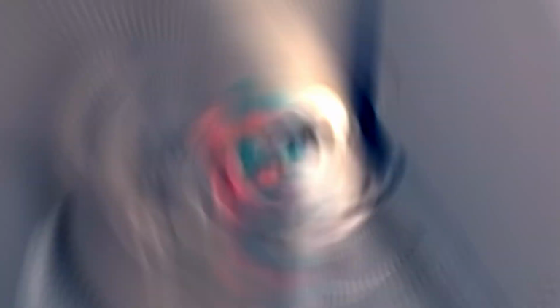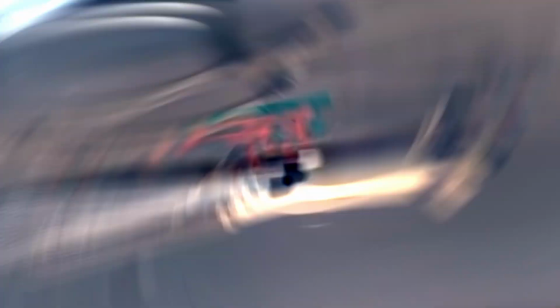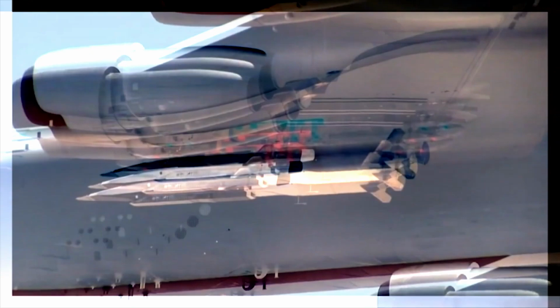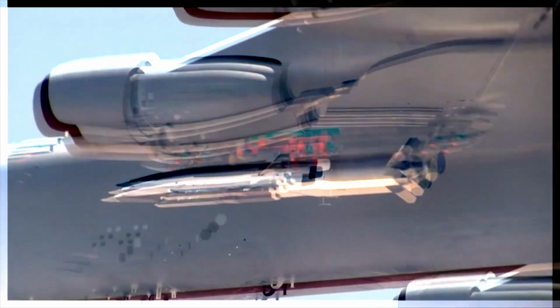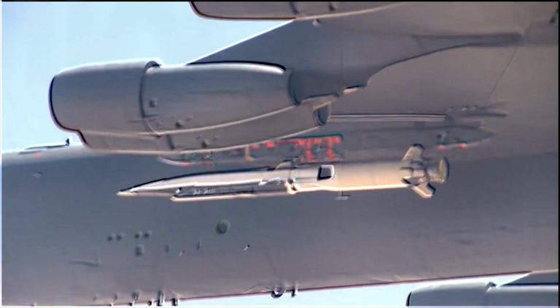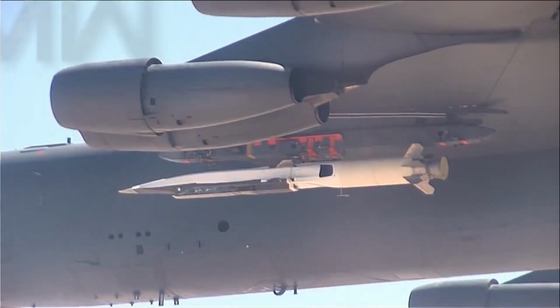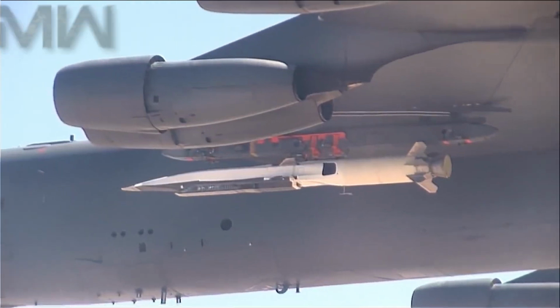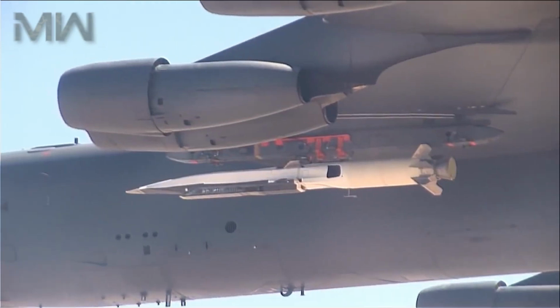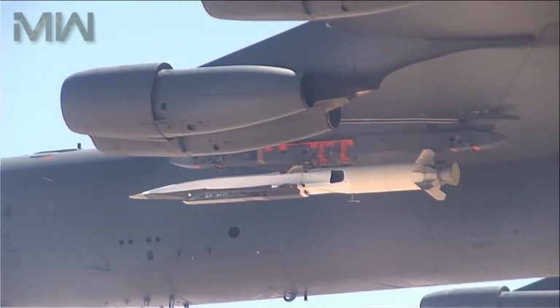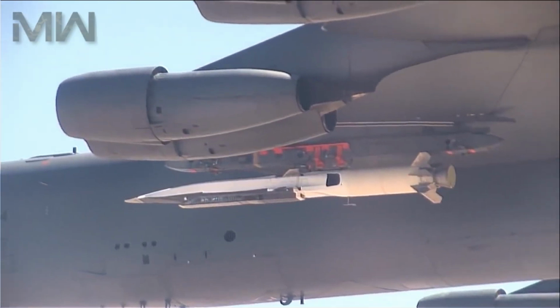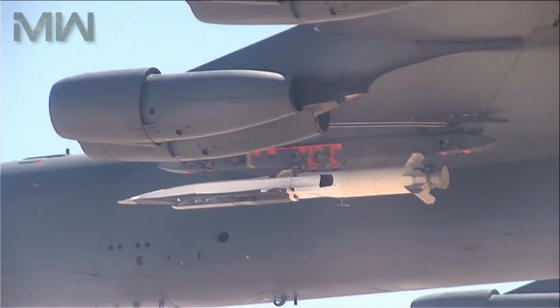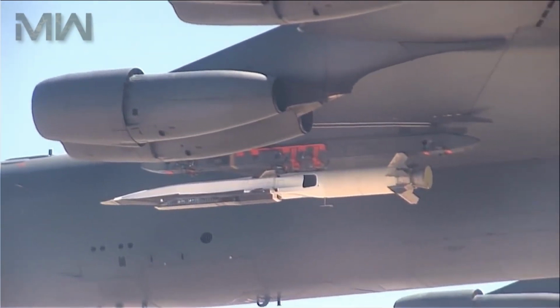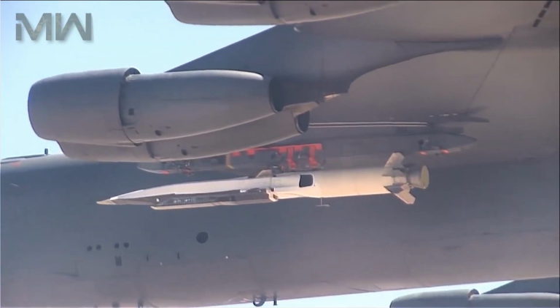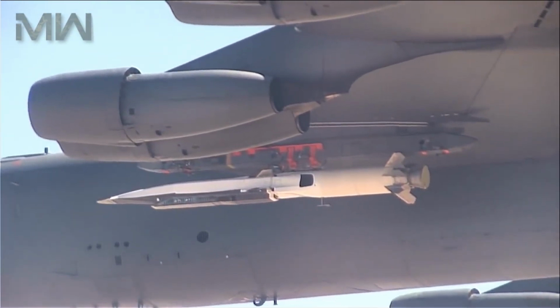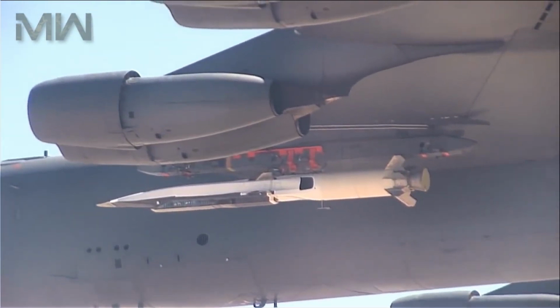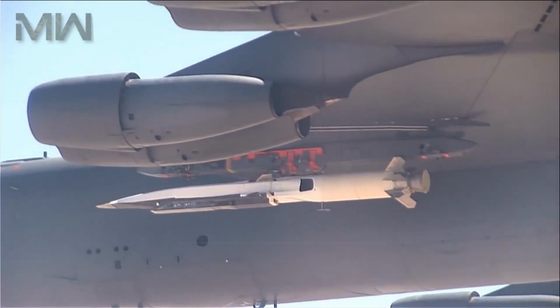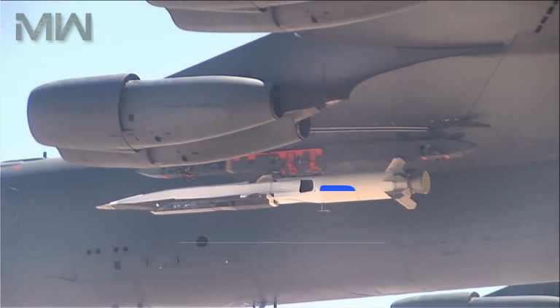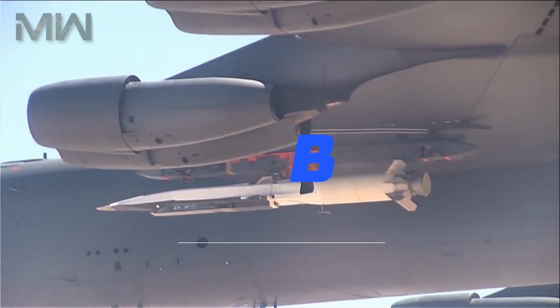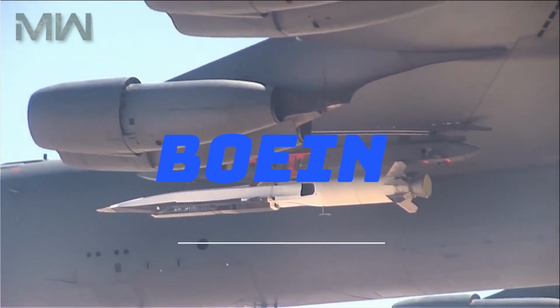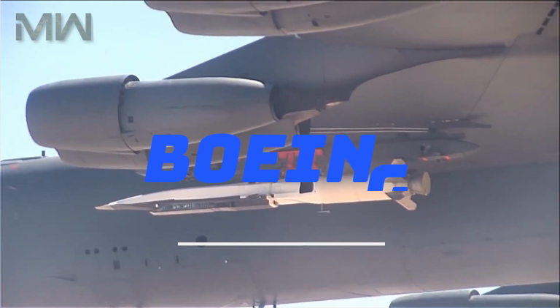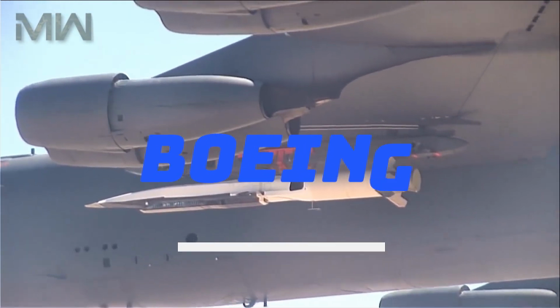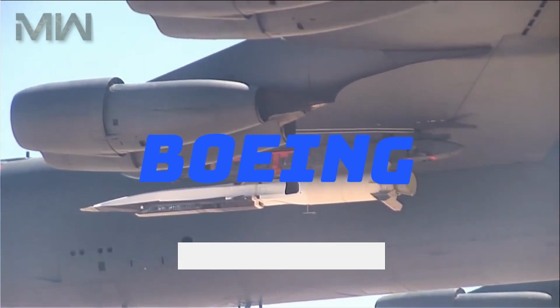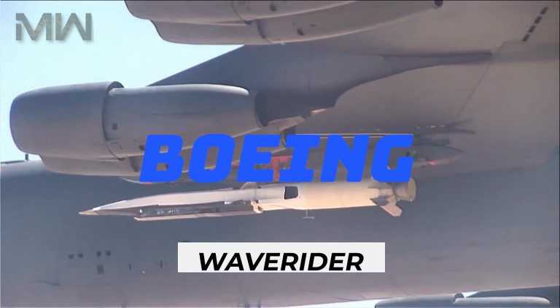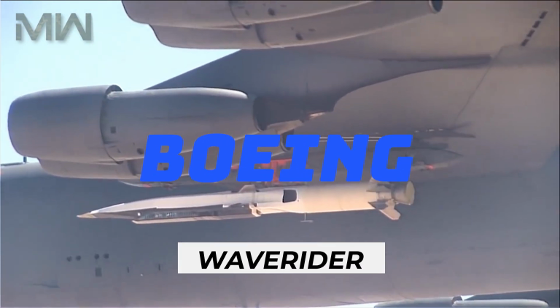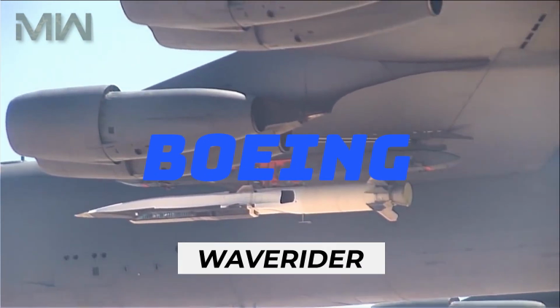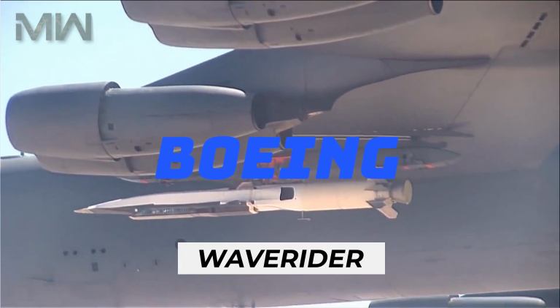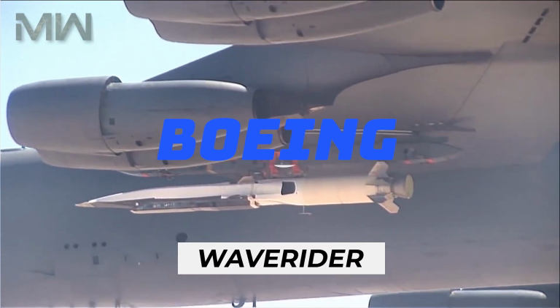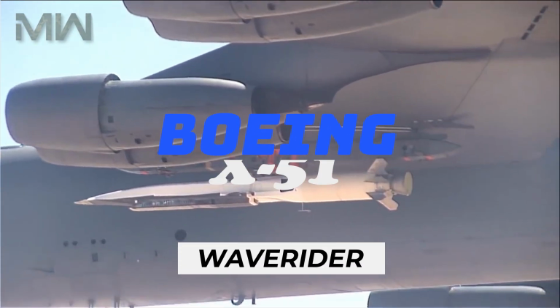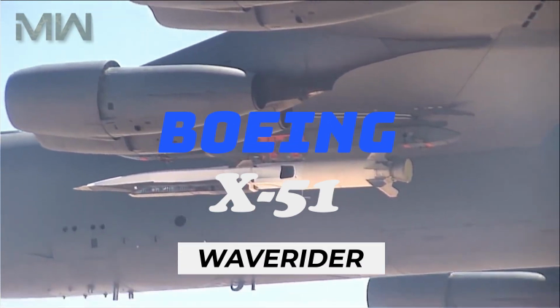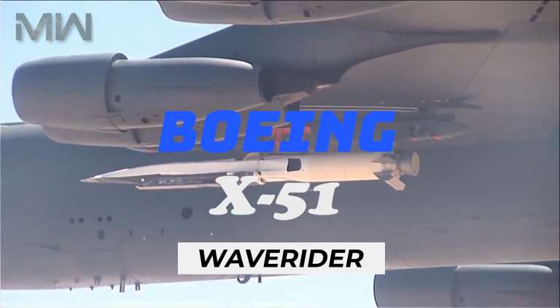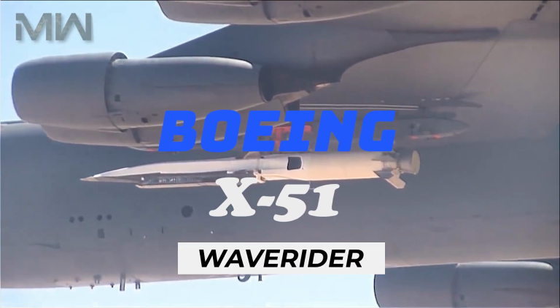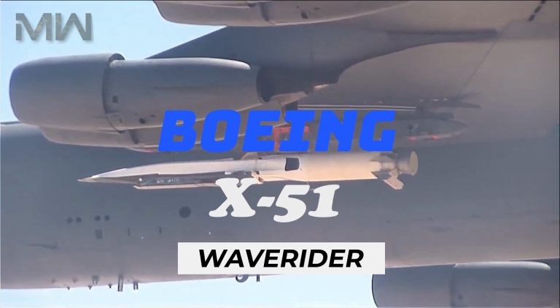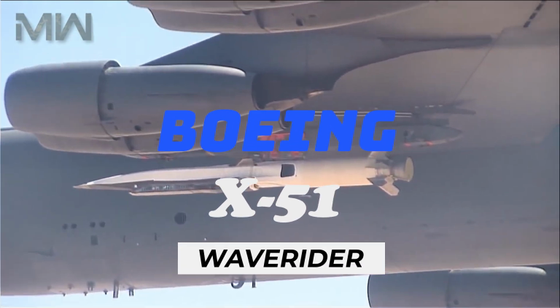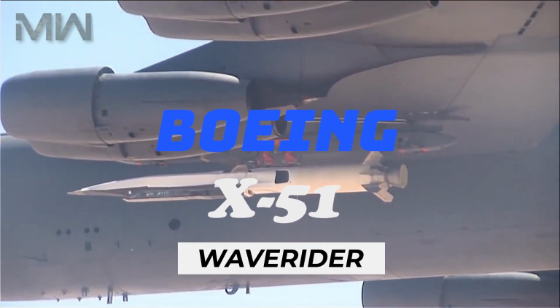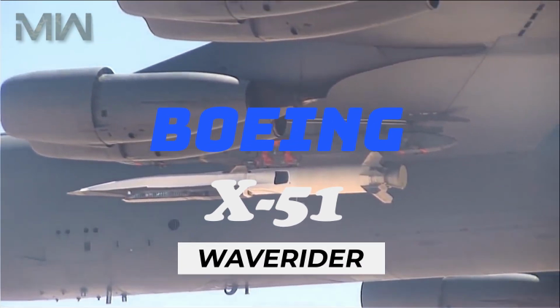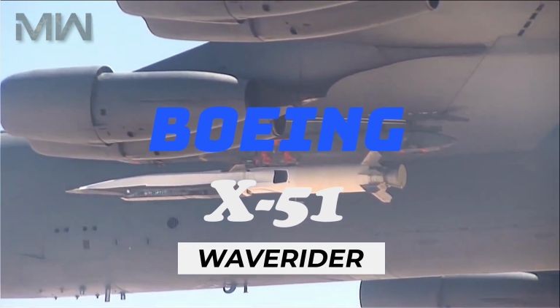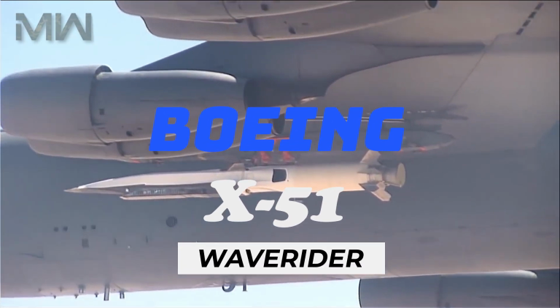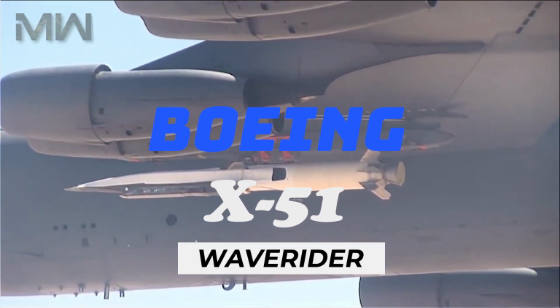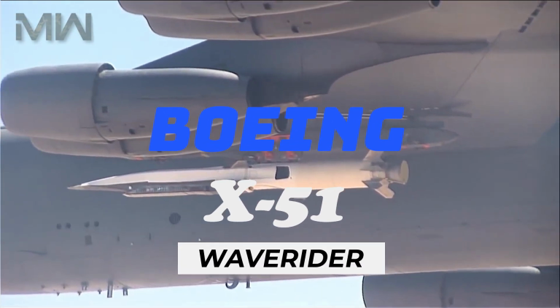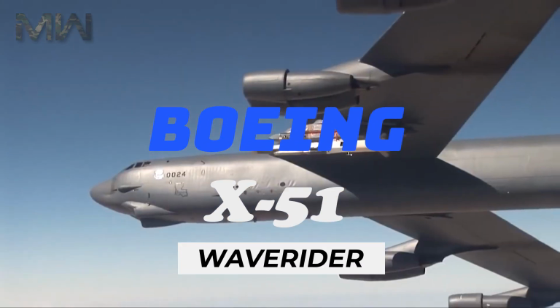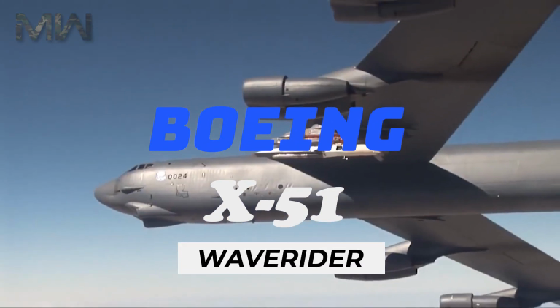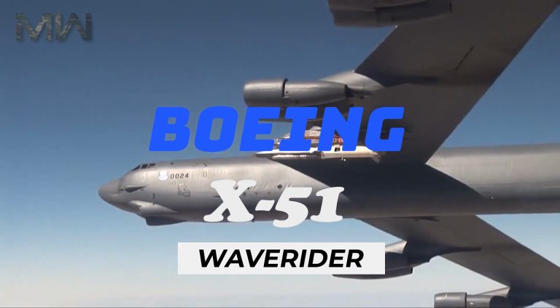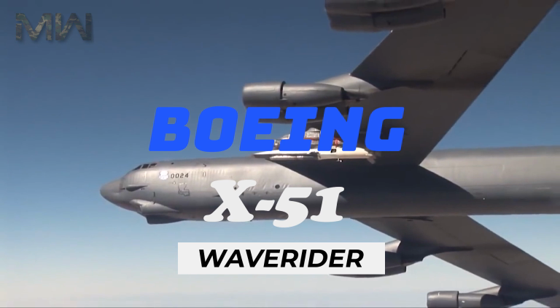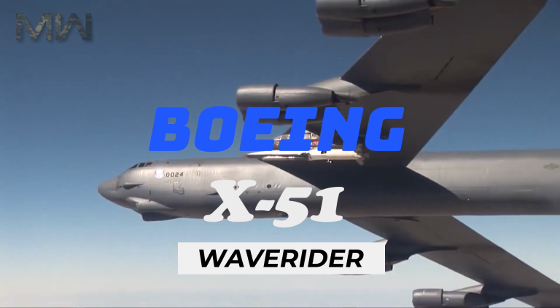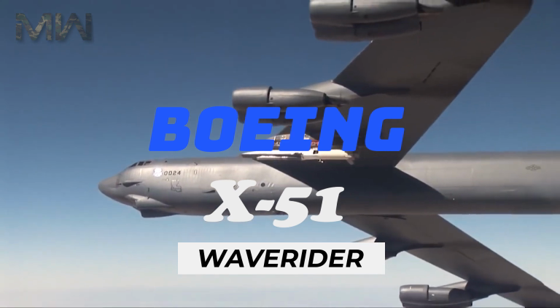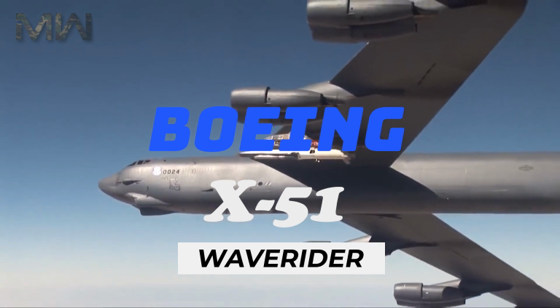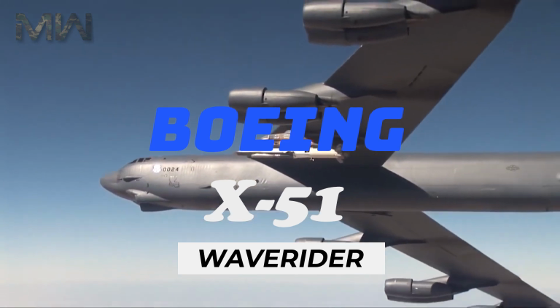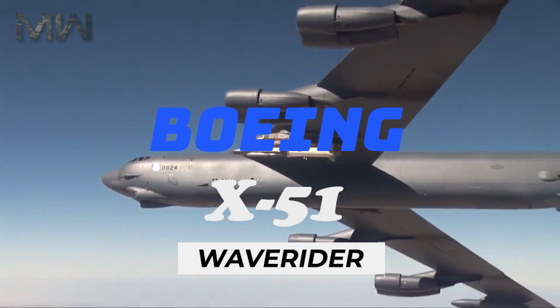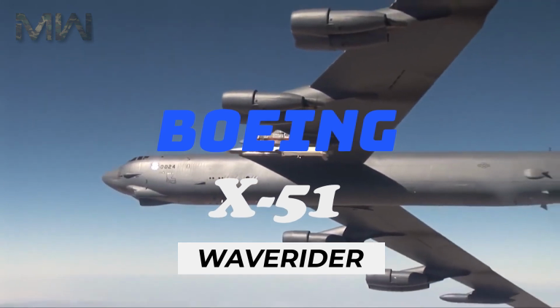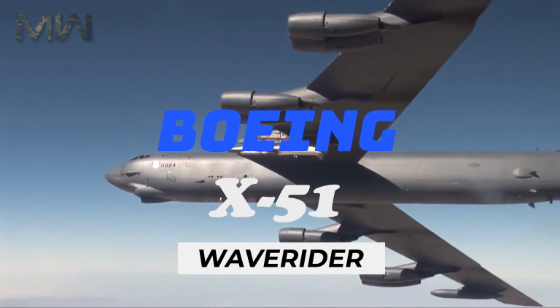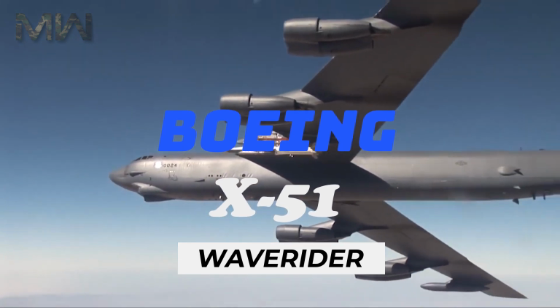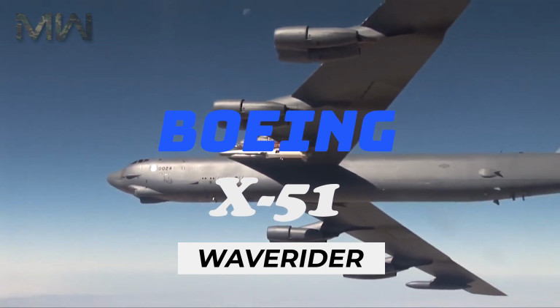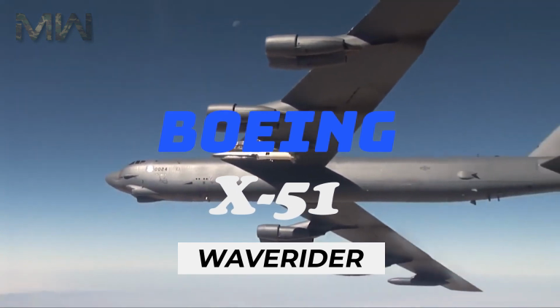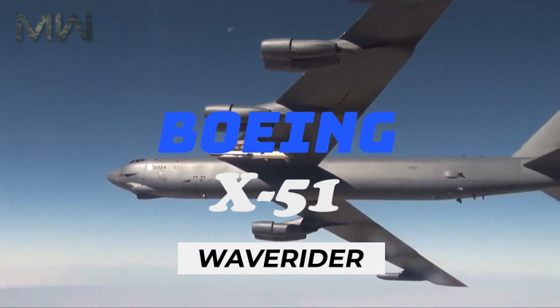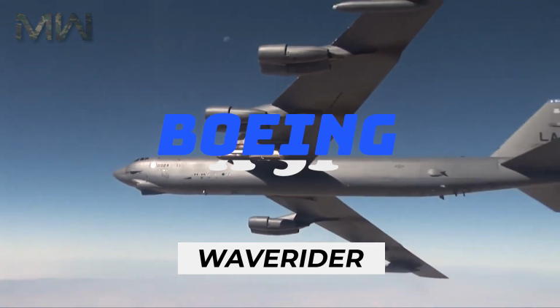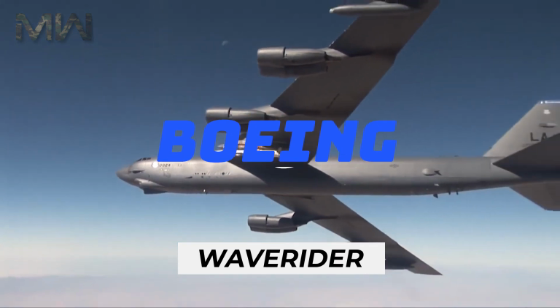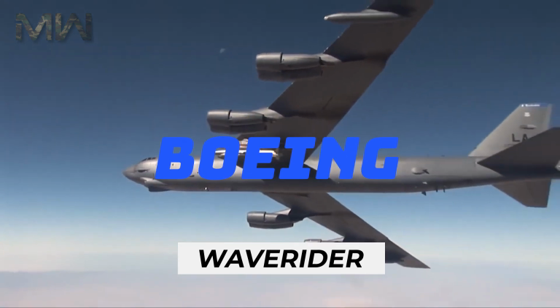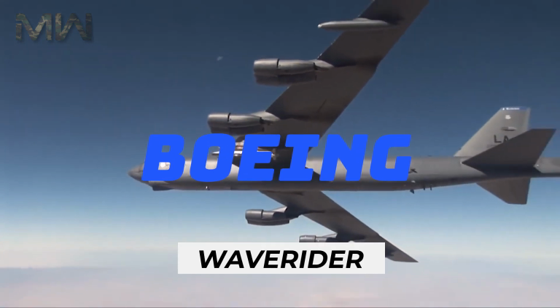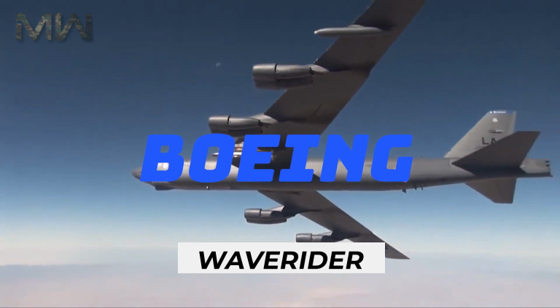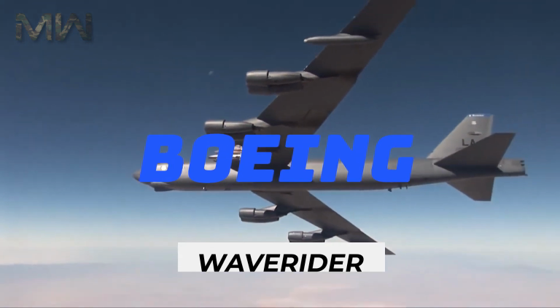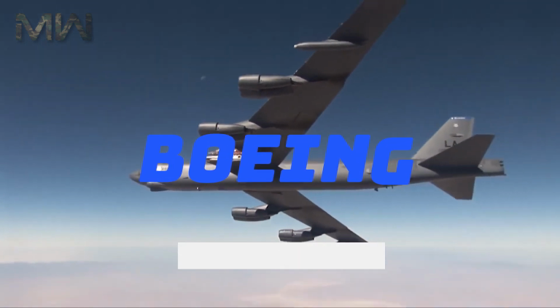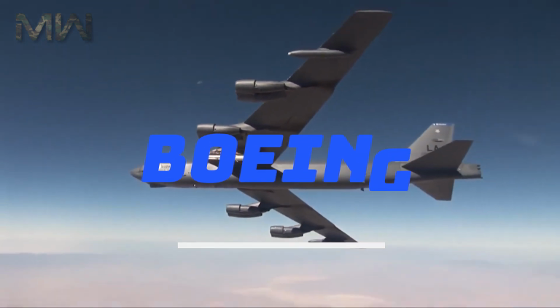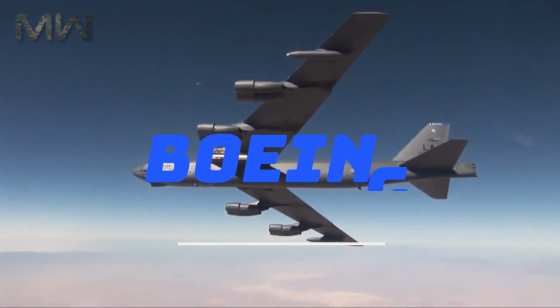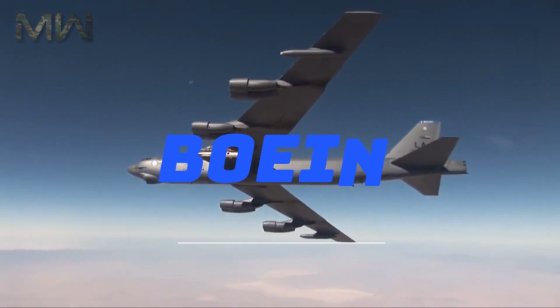Hi everyone, this is Military Weapons, and in today's video, we're discussing the Boeing X-51 Waverider. Let's get started!